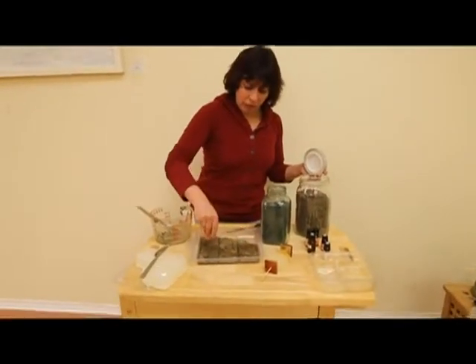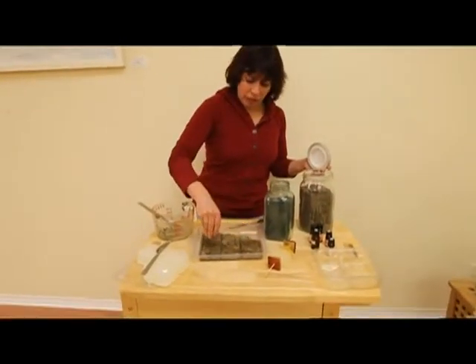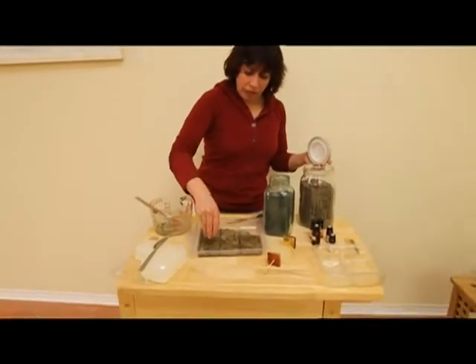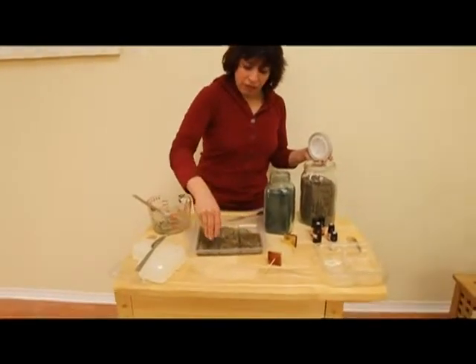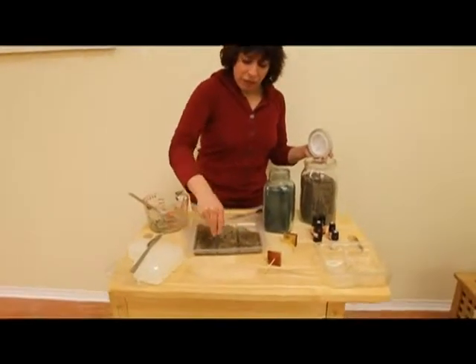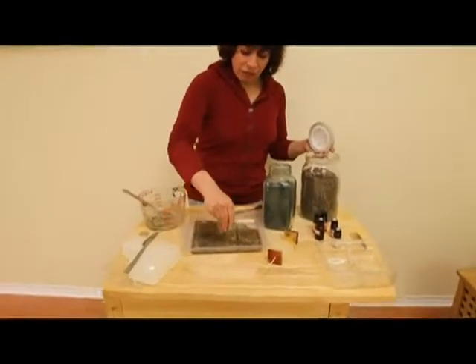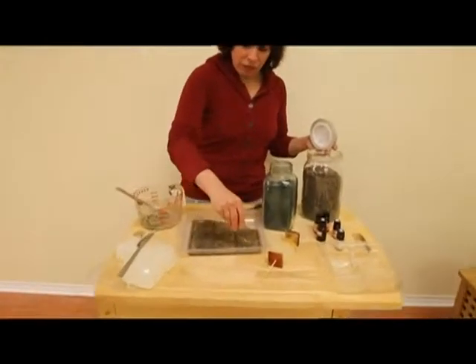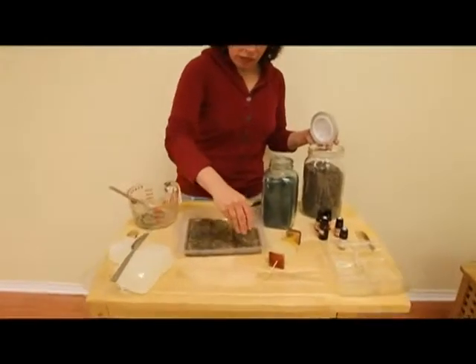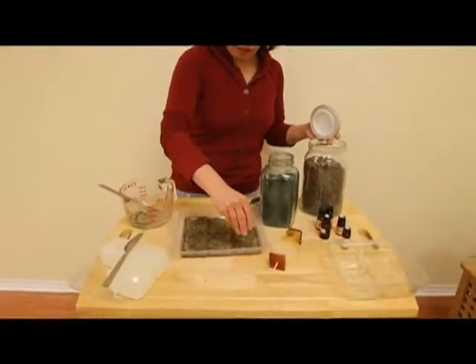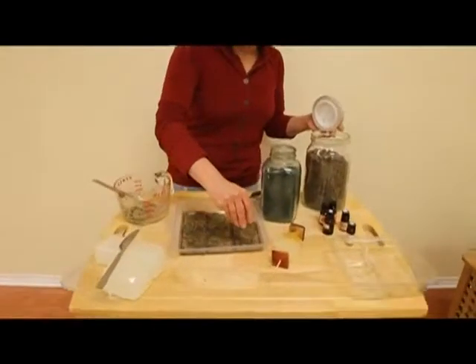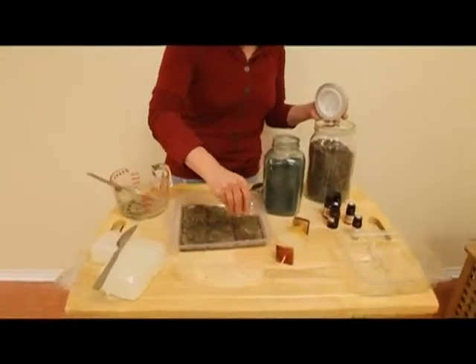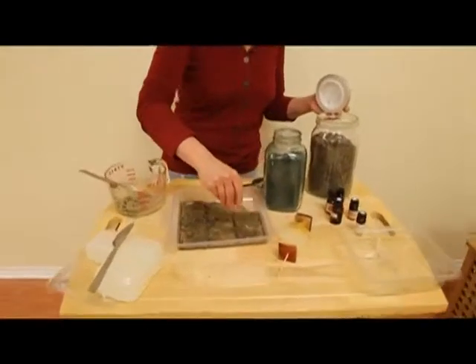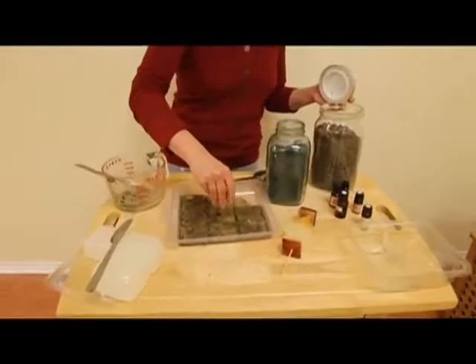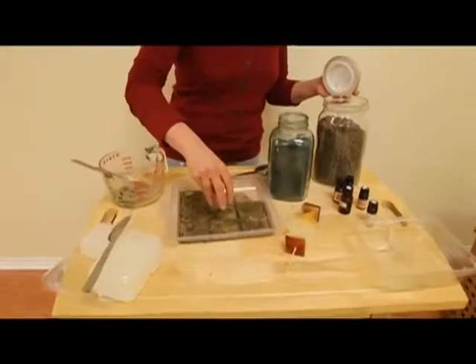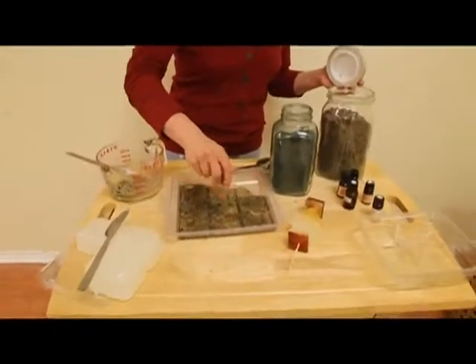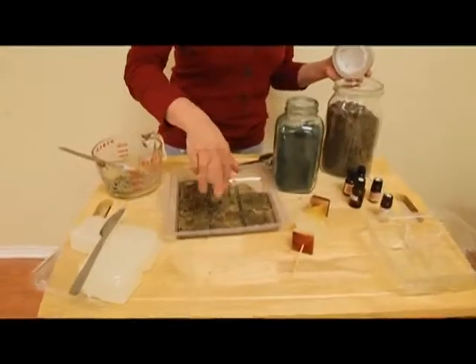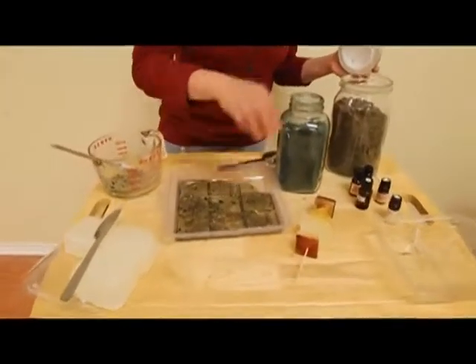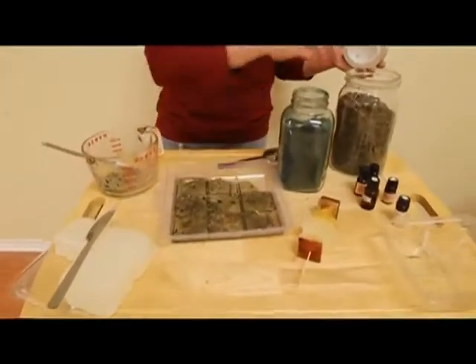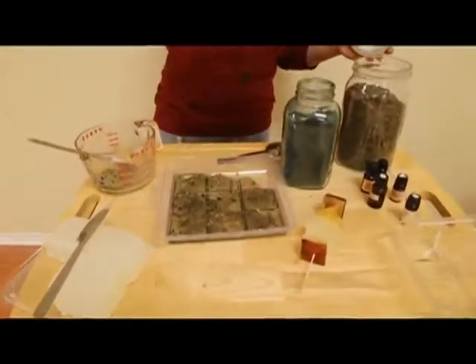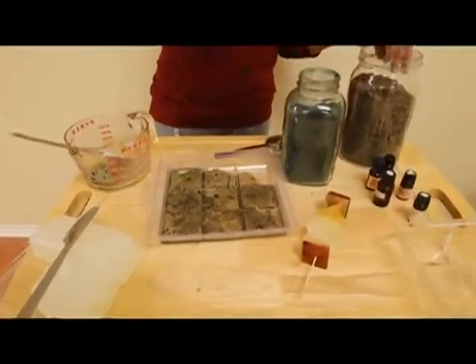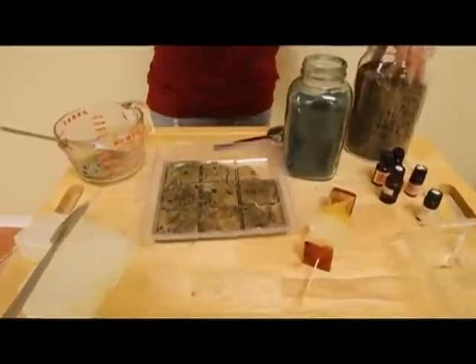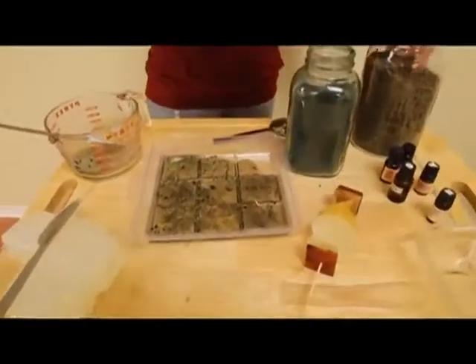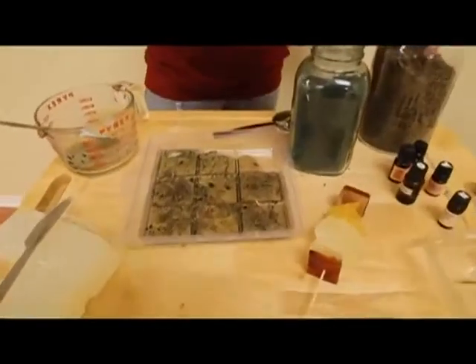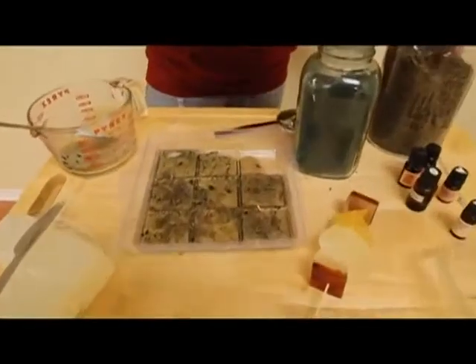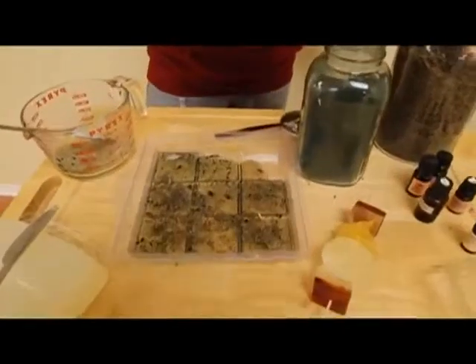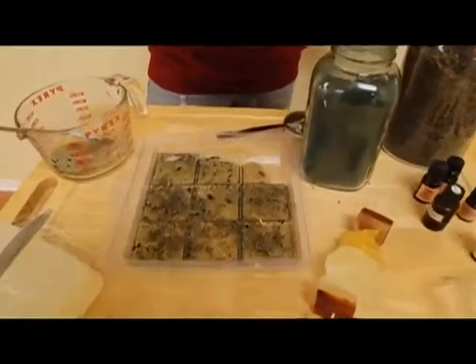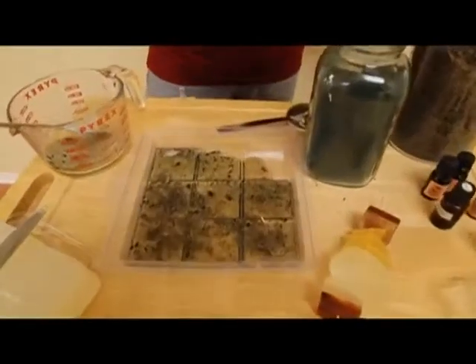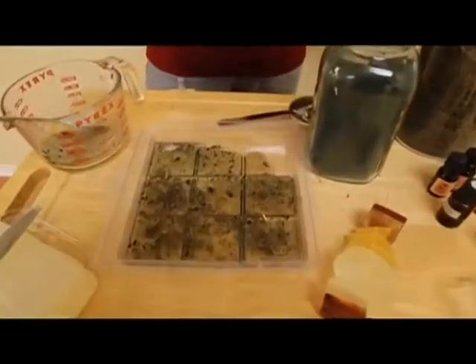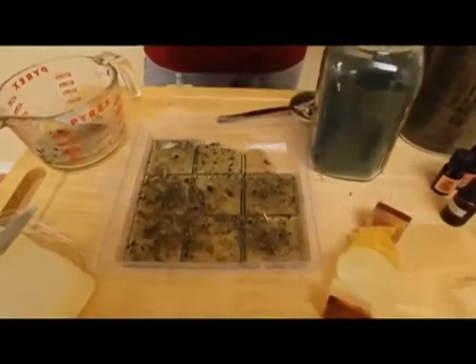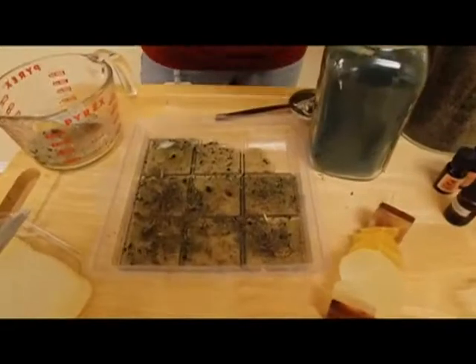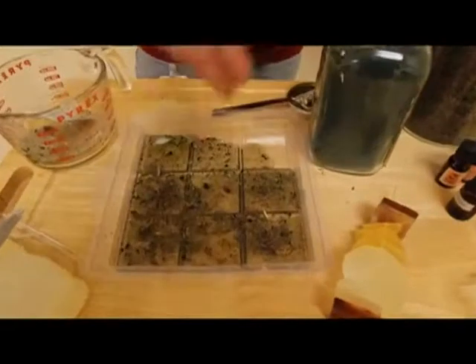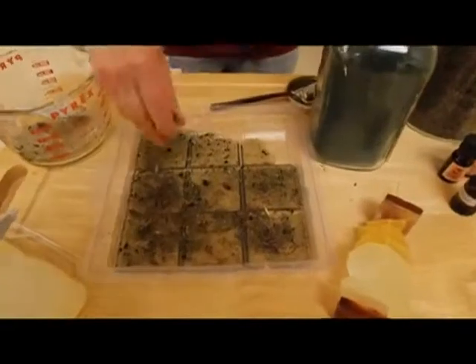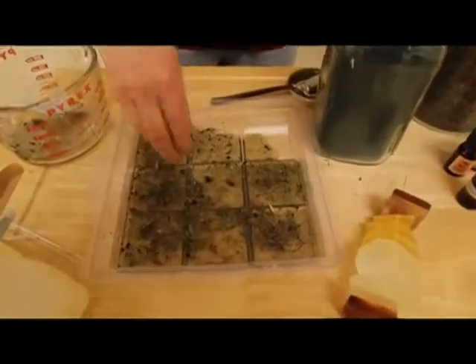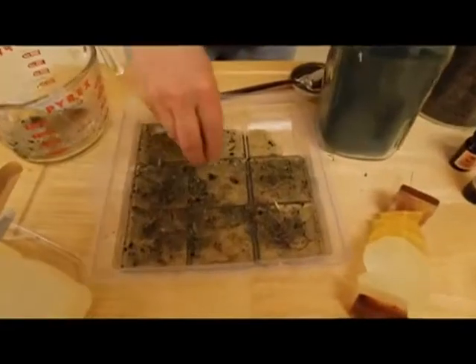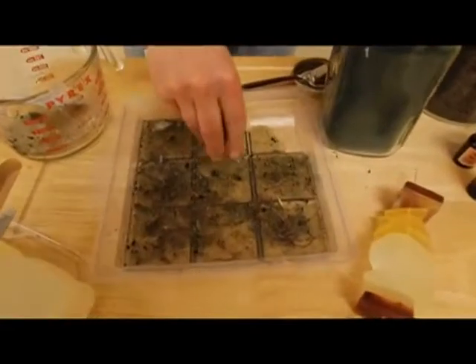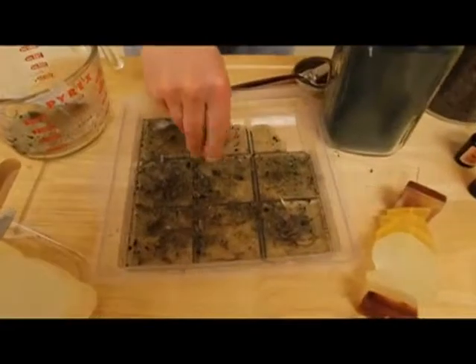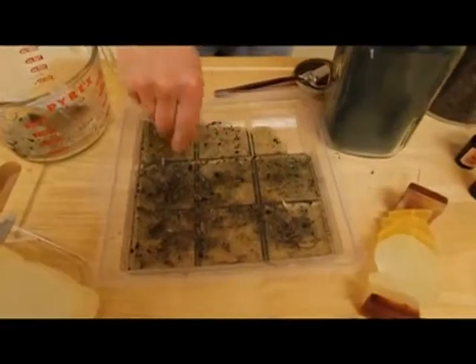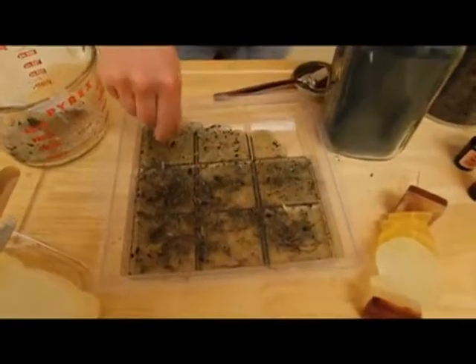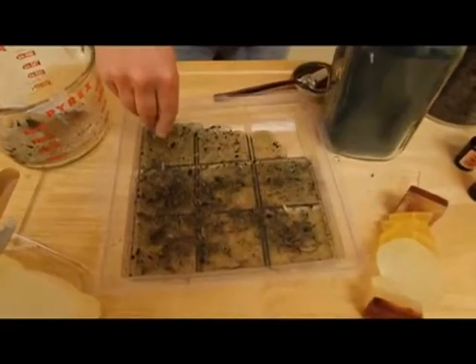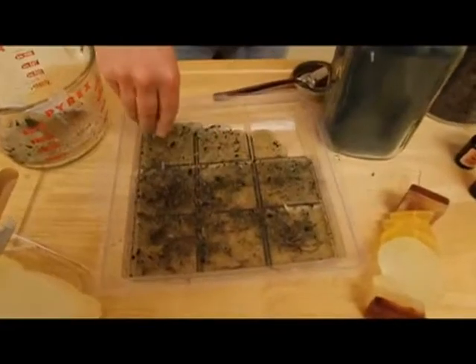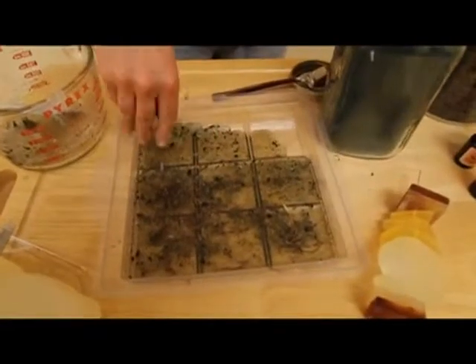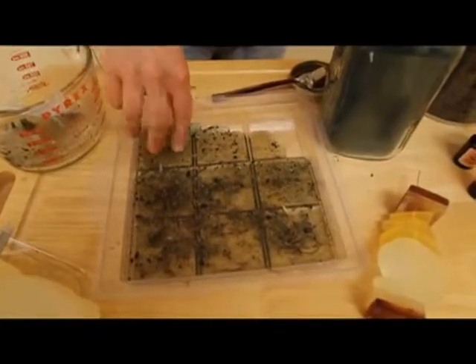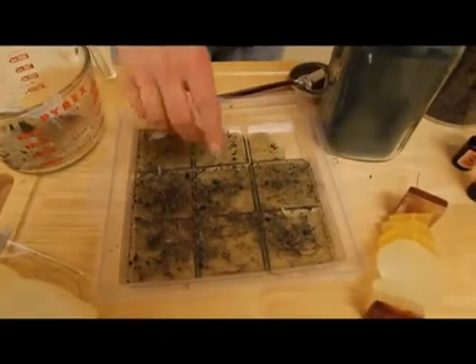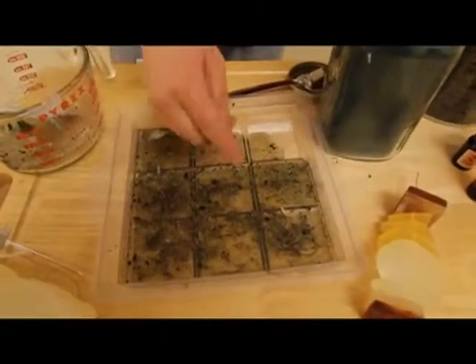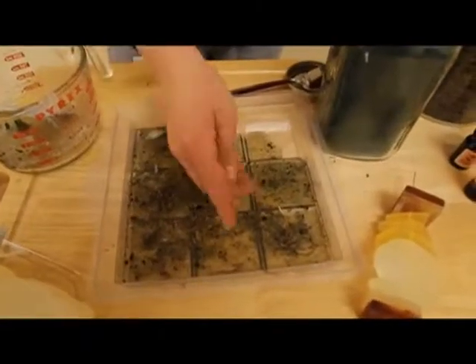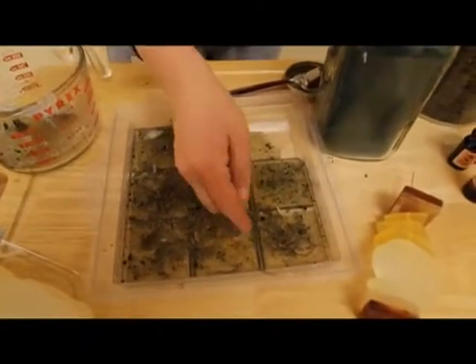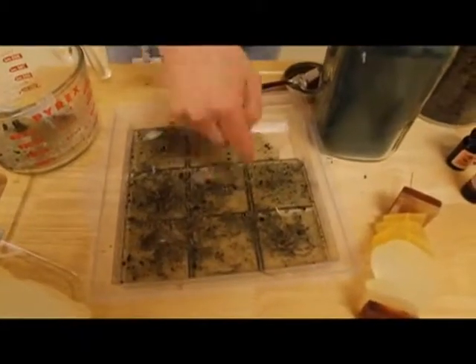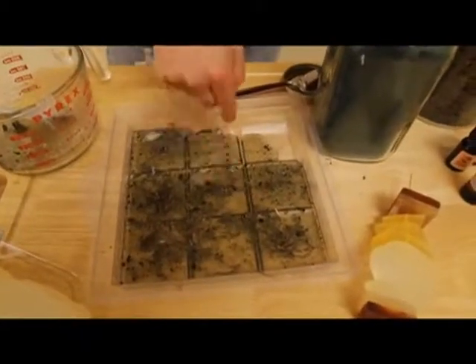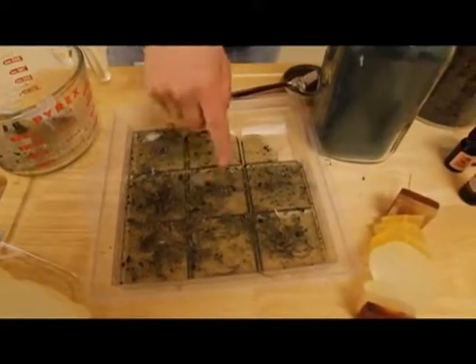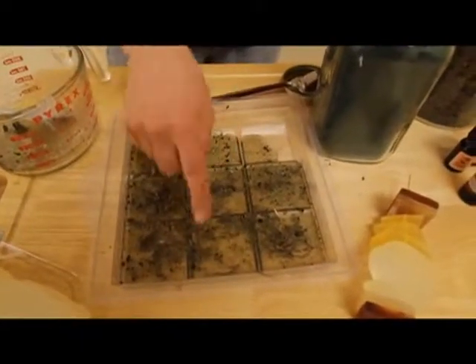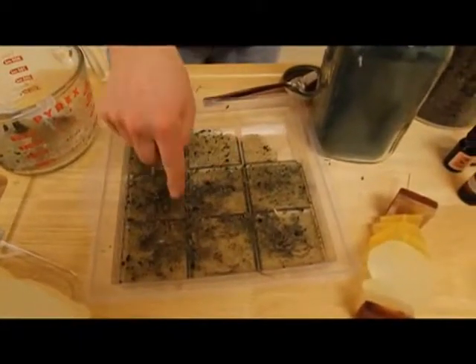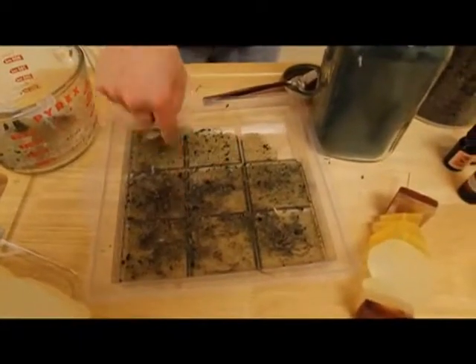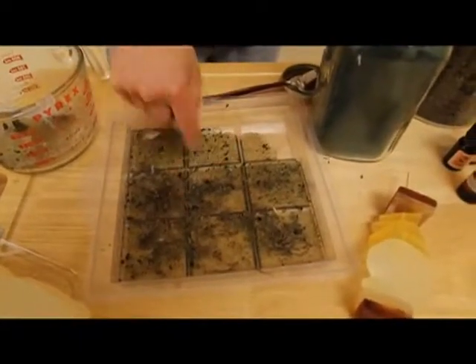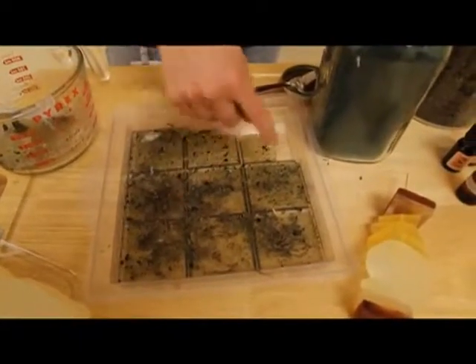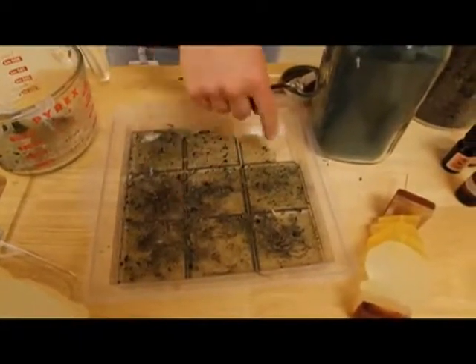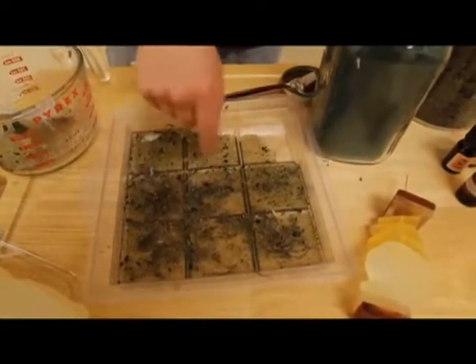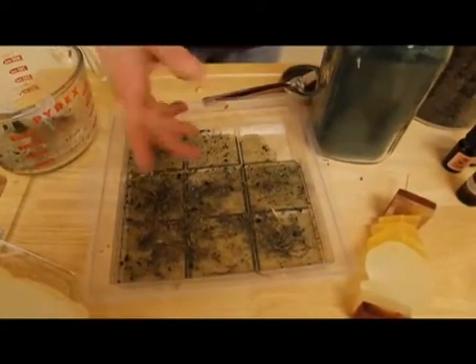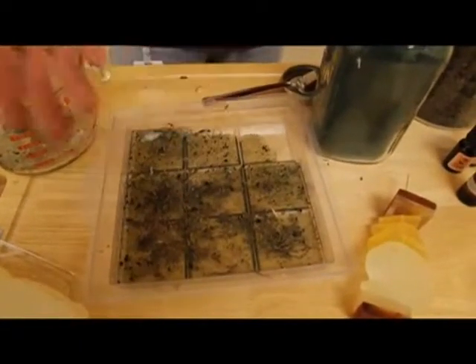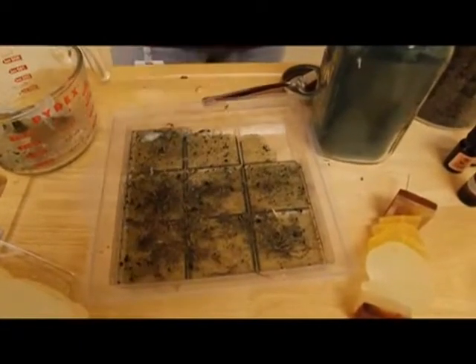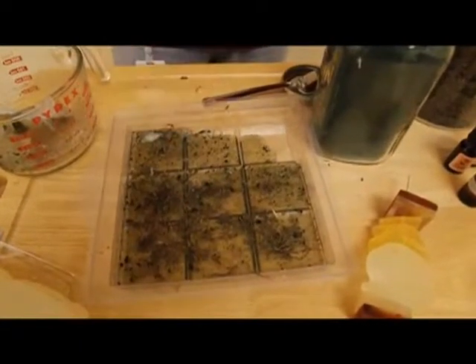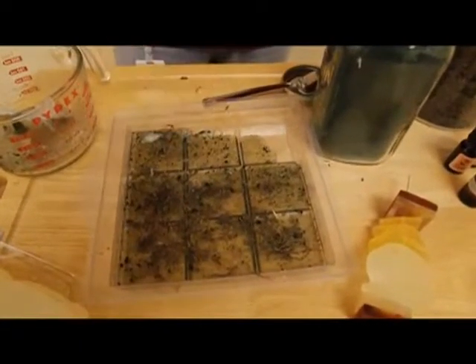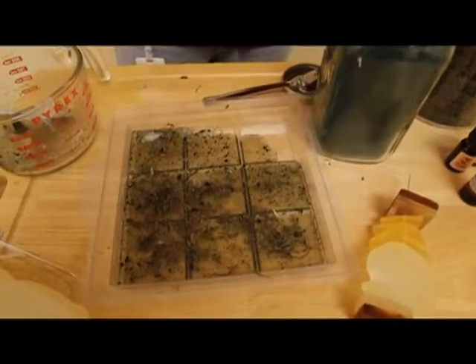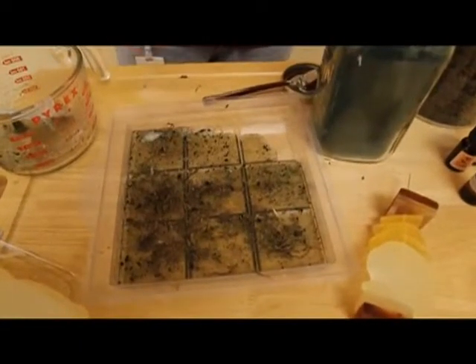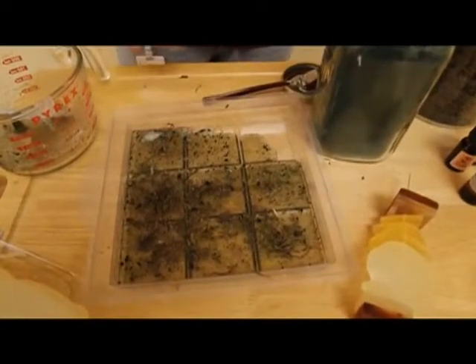And then you let it cool down. Once it's cool, you can cut it according to the separations in the mold, and you're good to go.